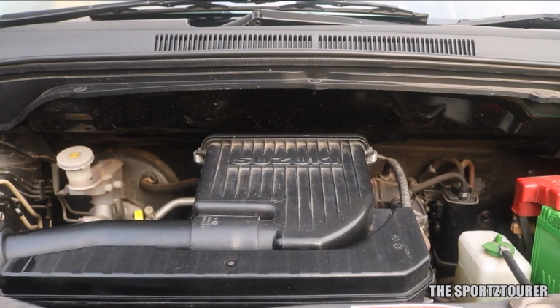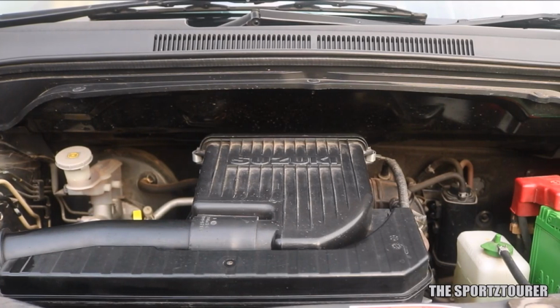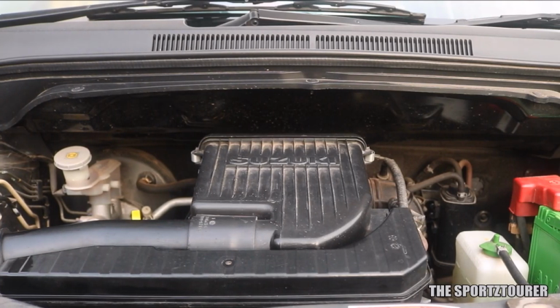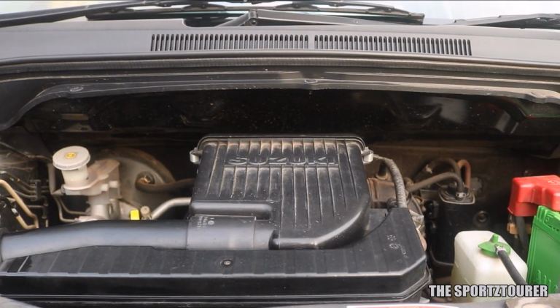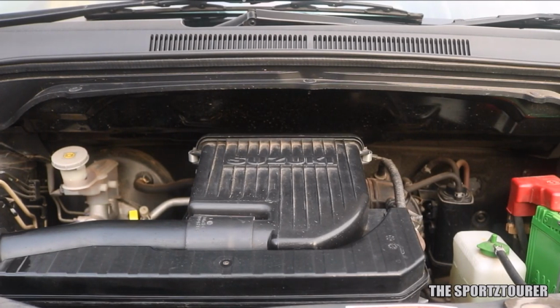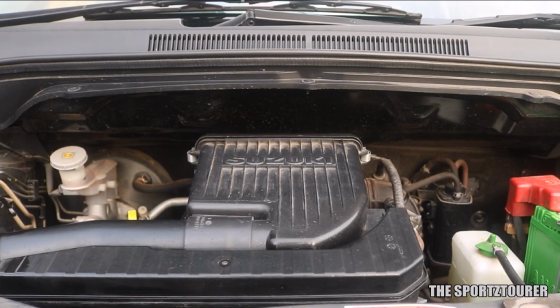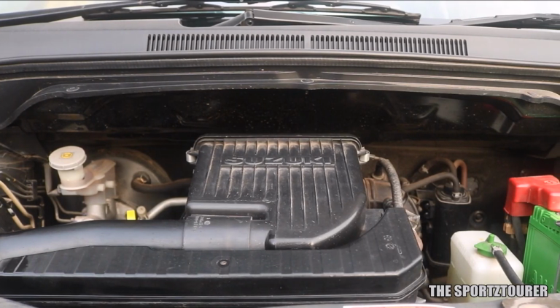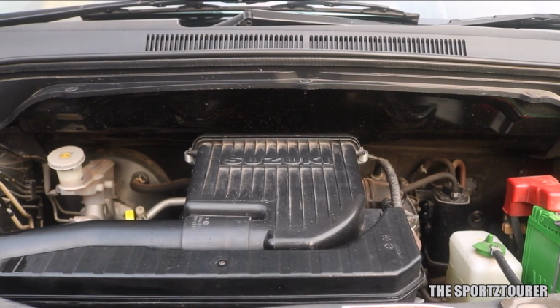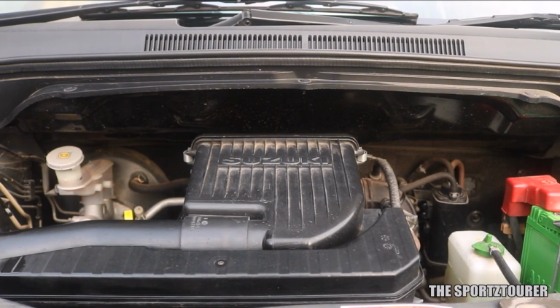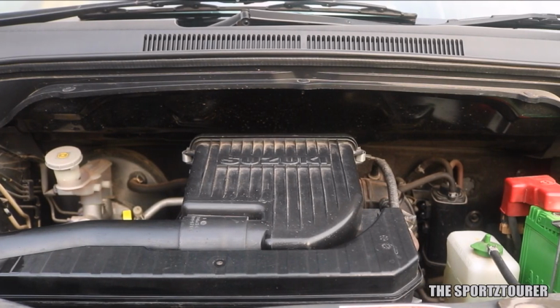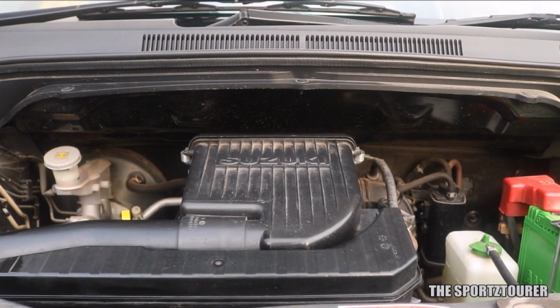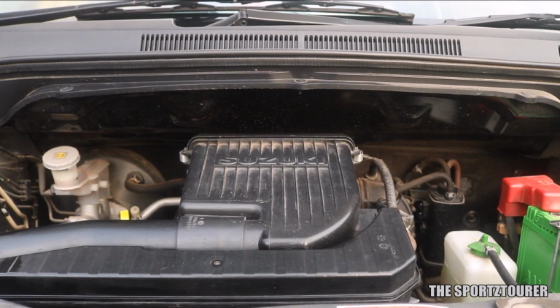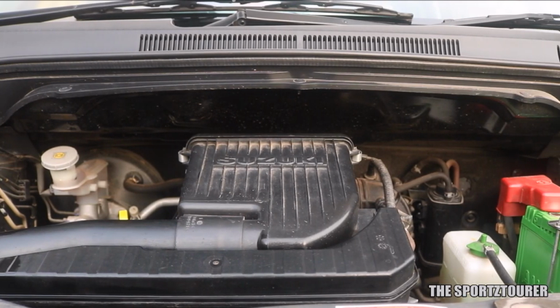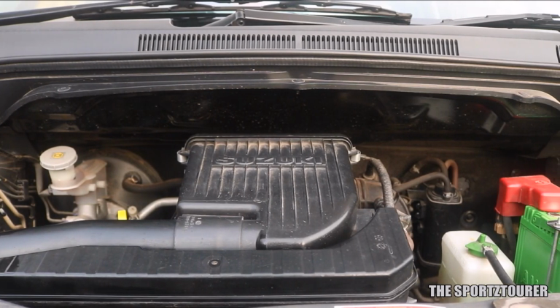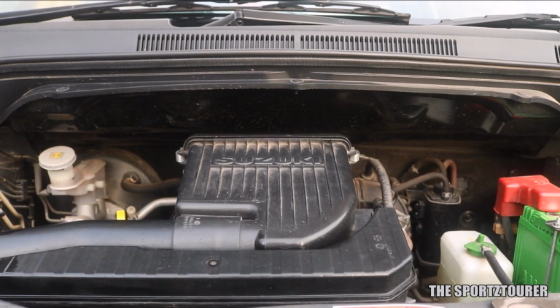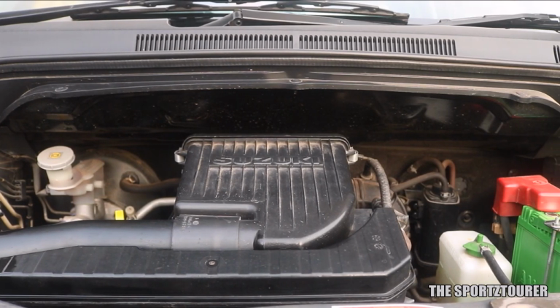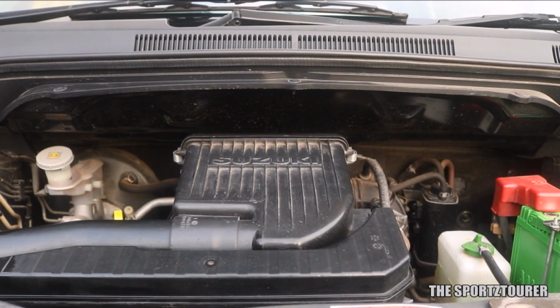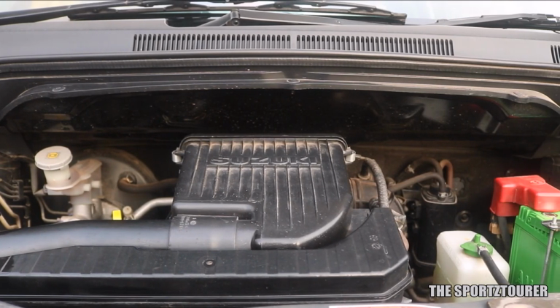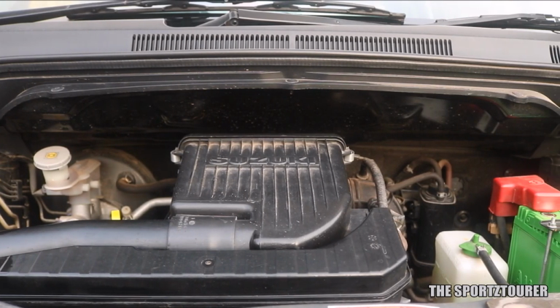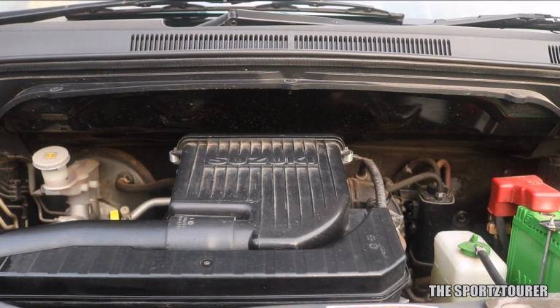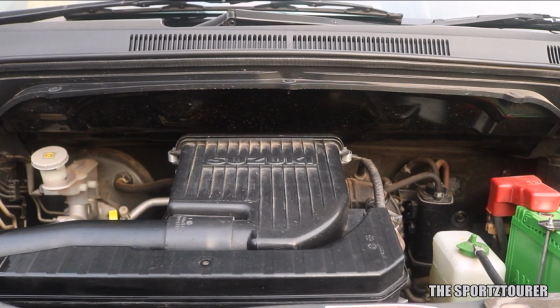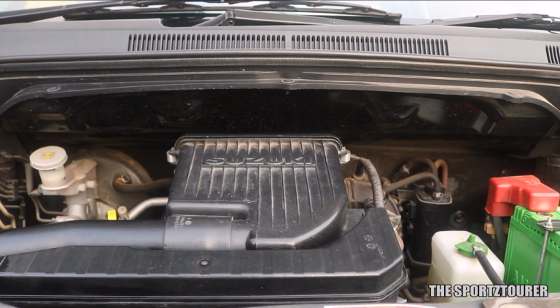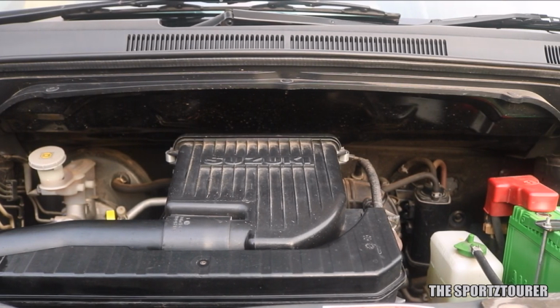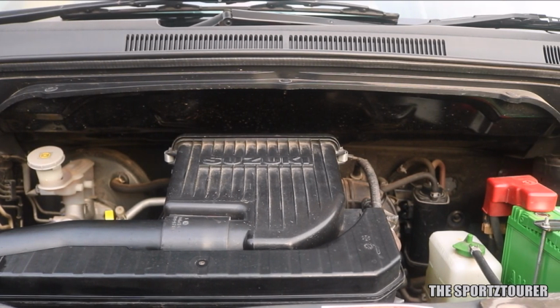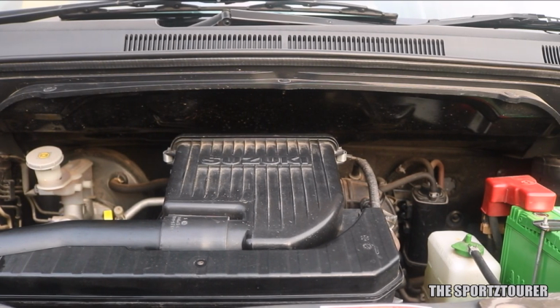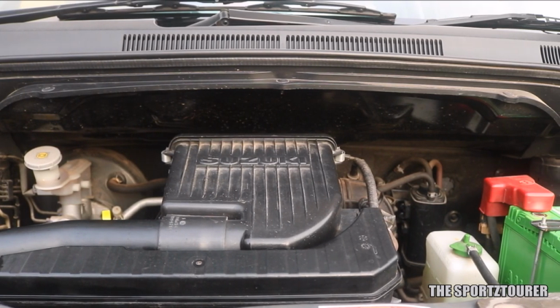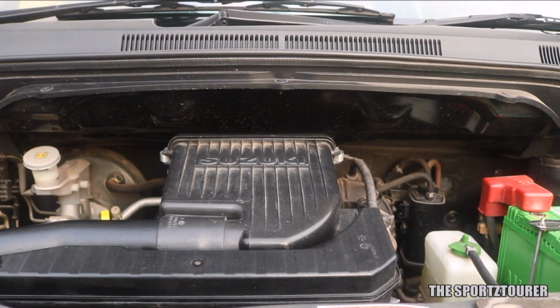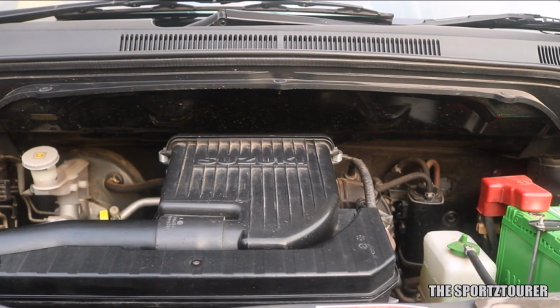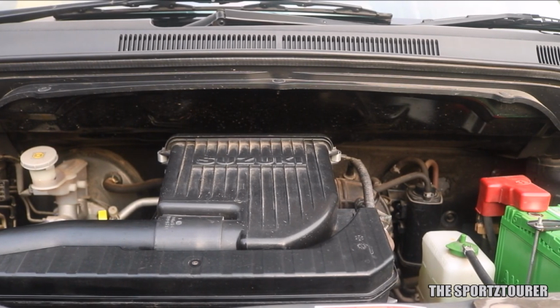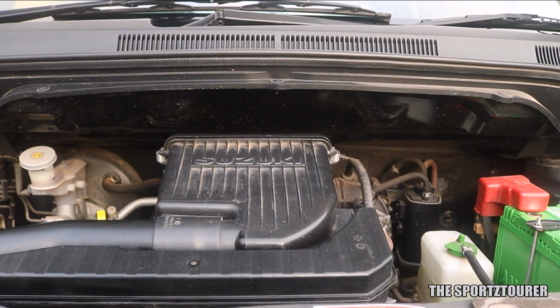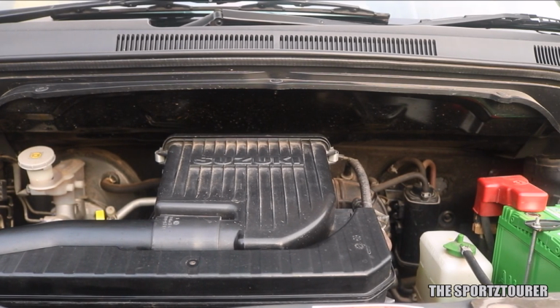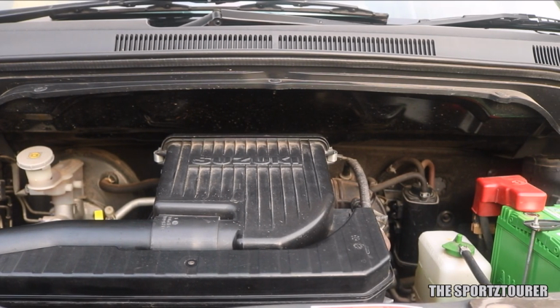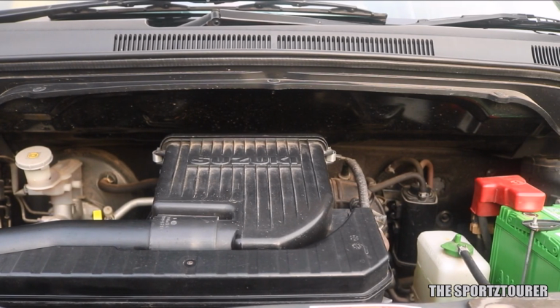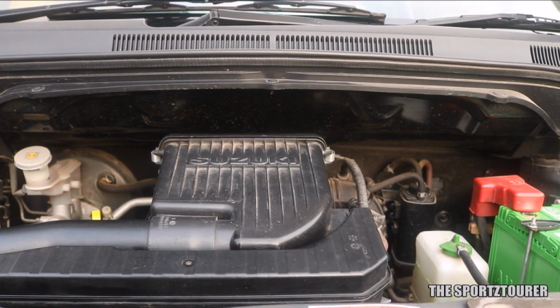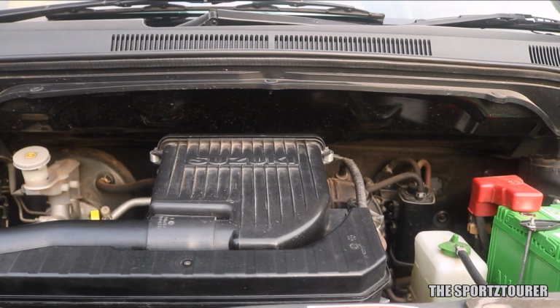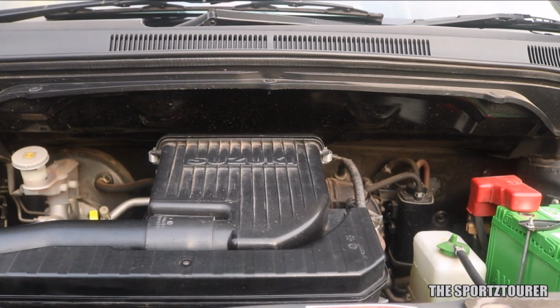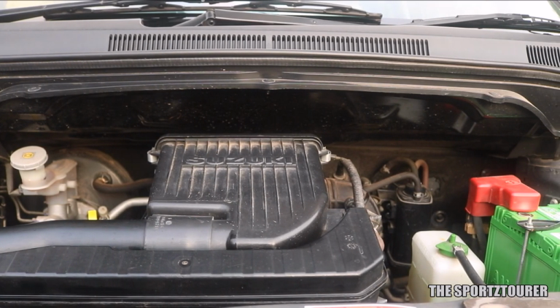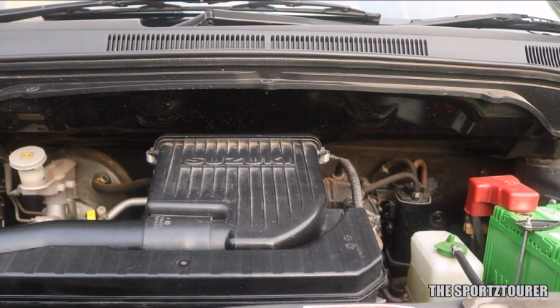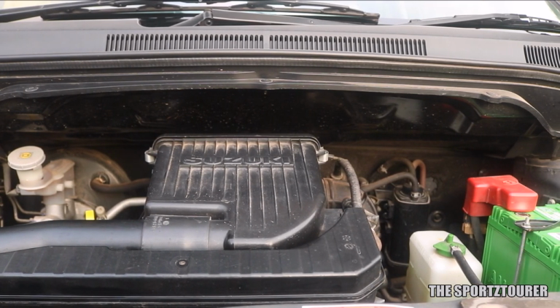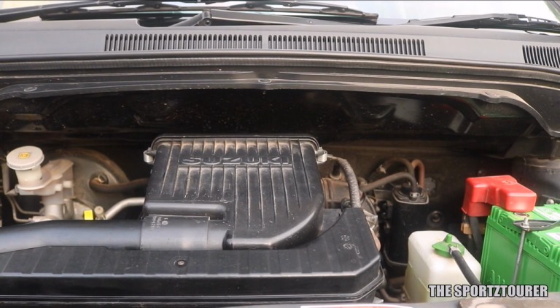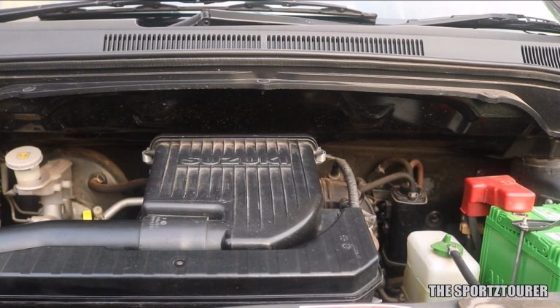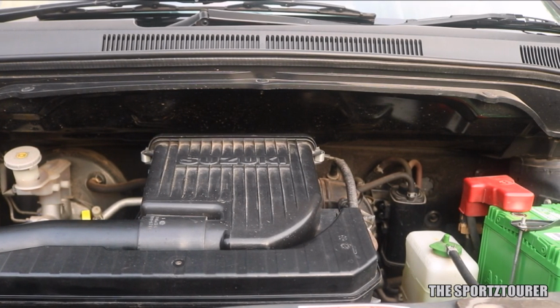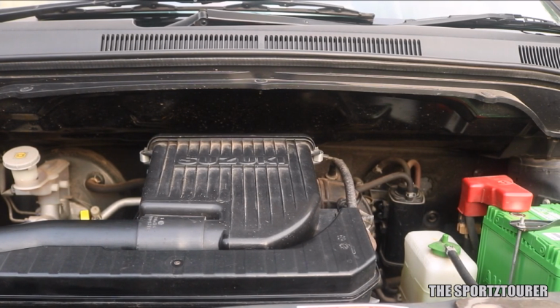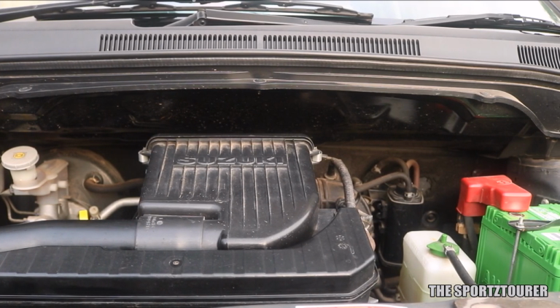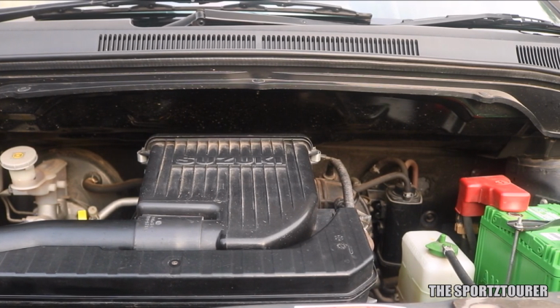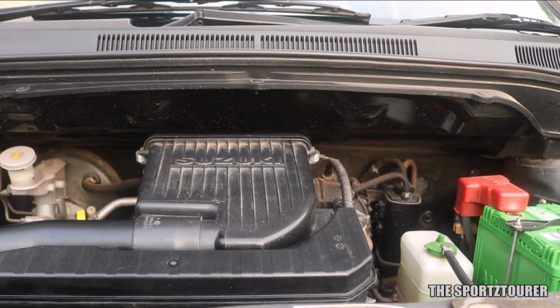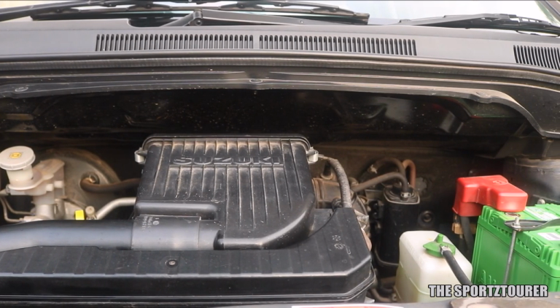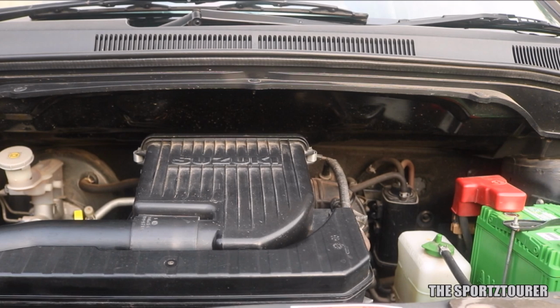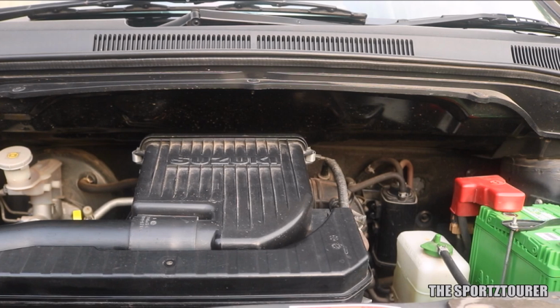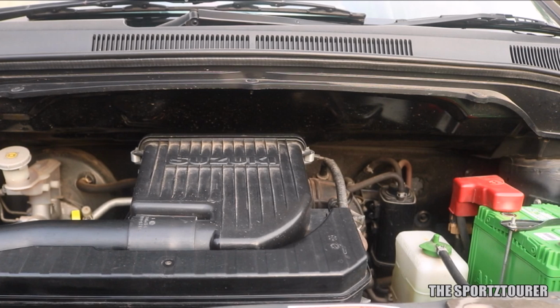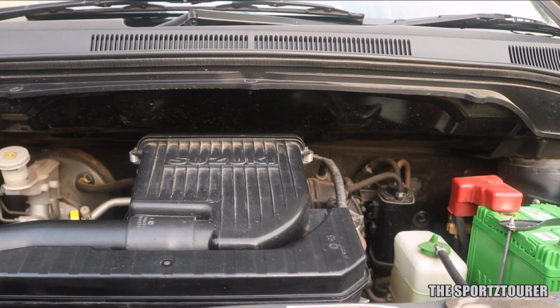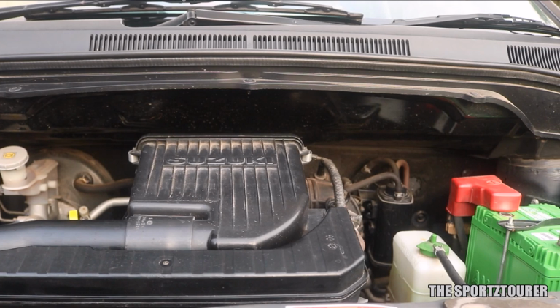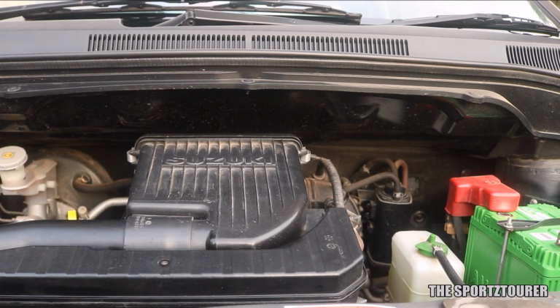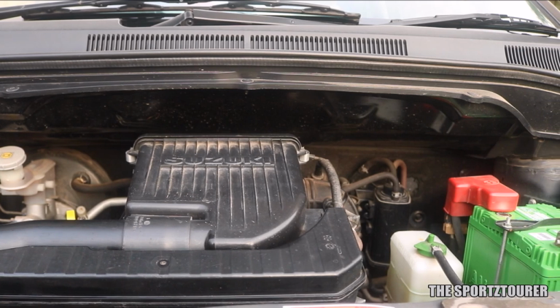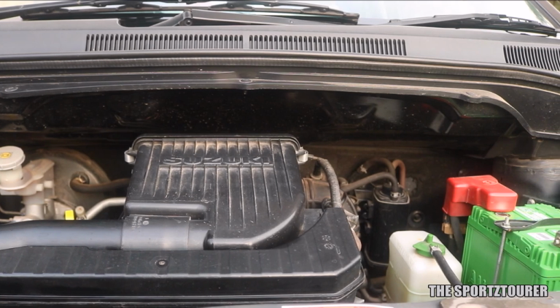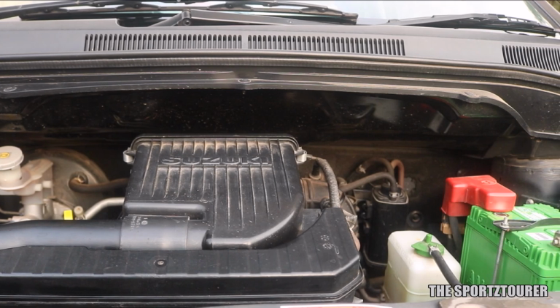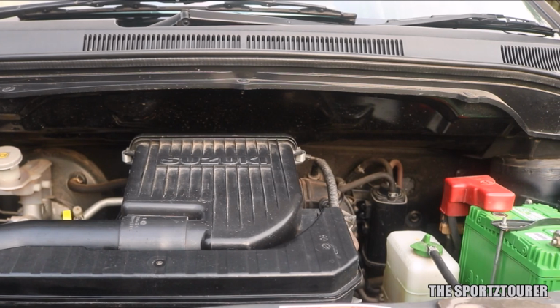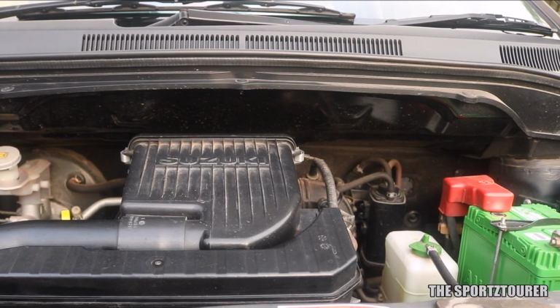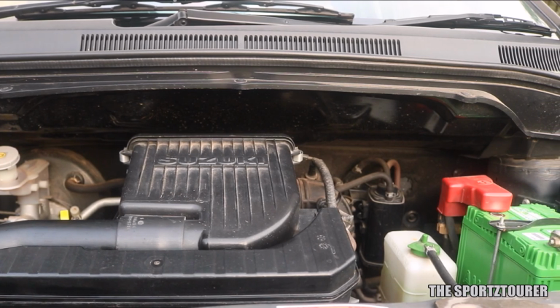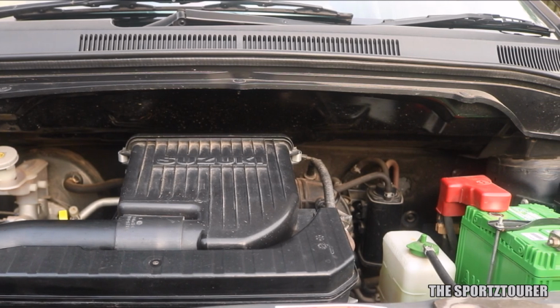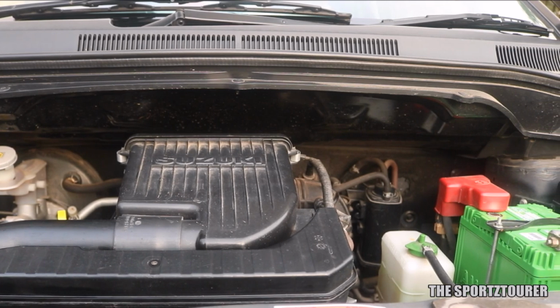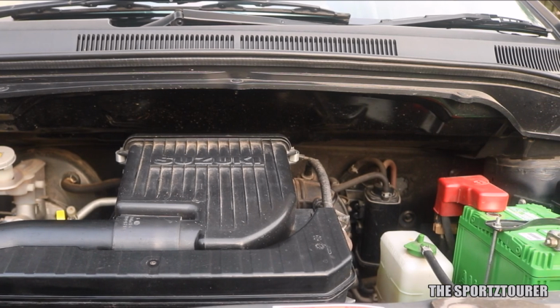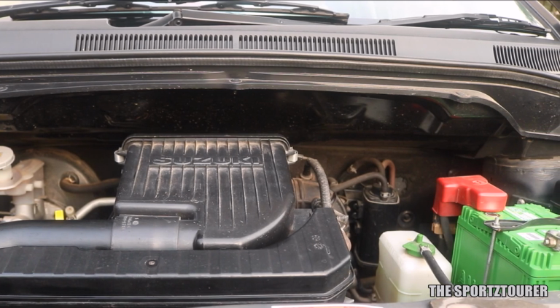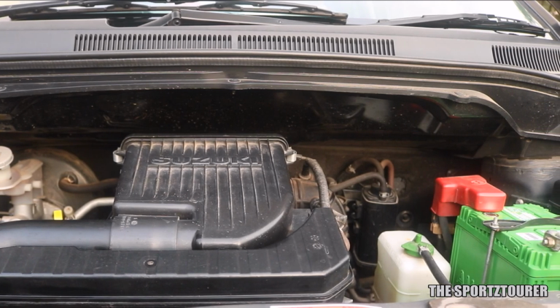Today's video will be on oil change and we will also review the new Shell Helix HX-8, which is the API SN Plus engine oil.